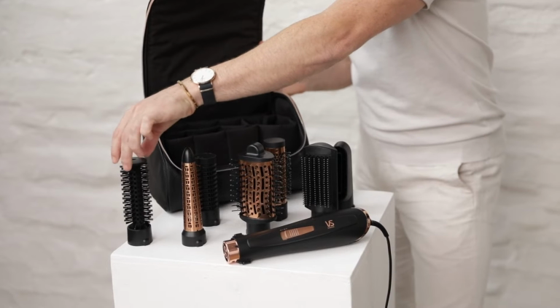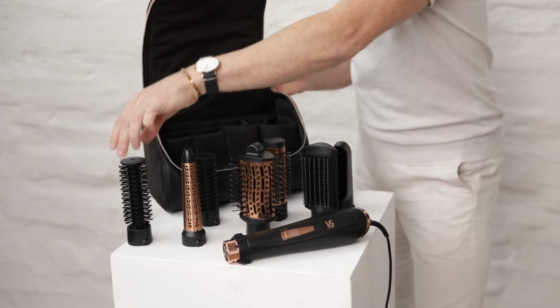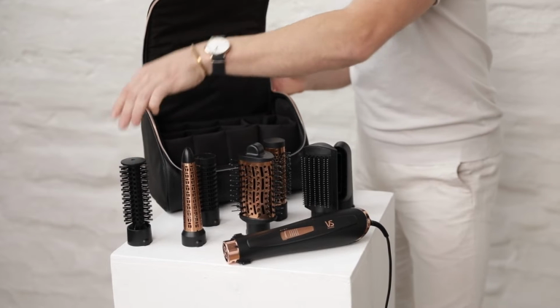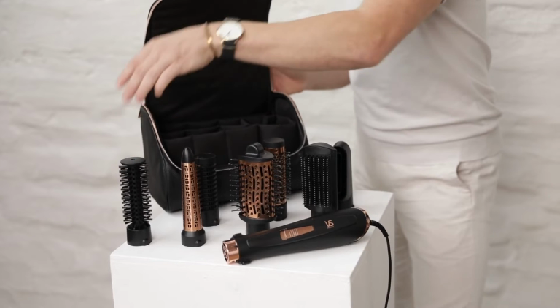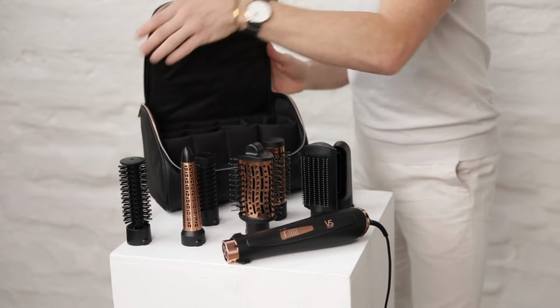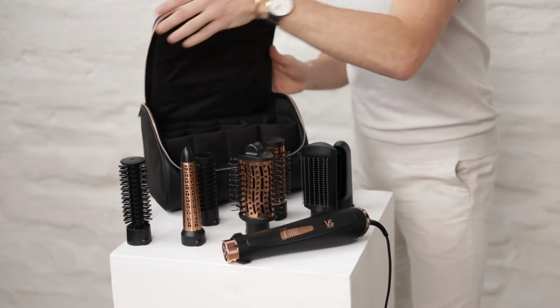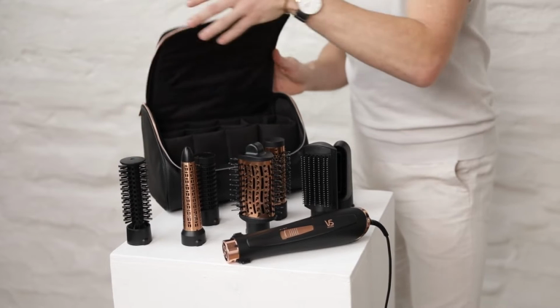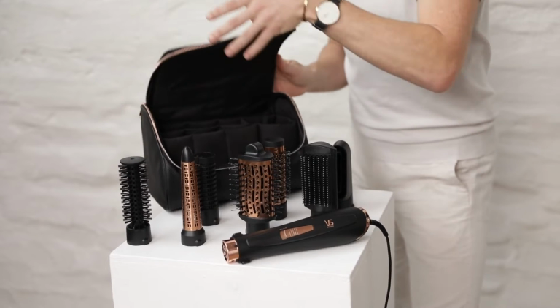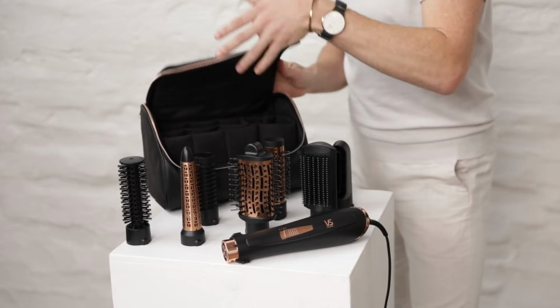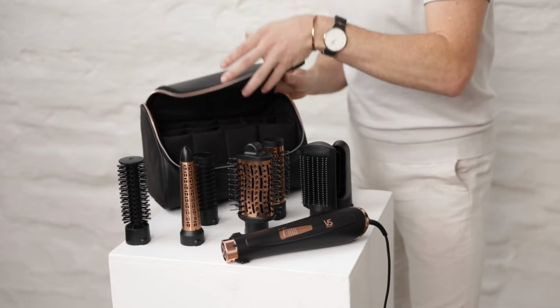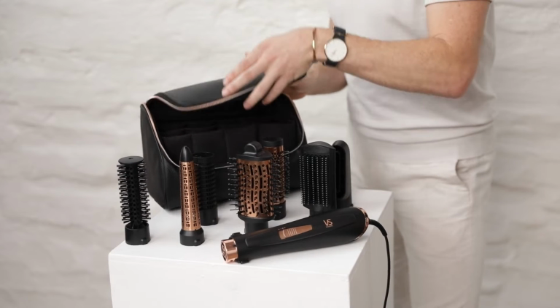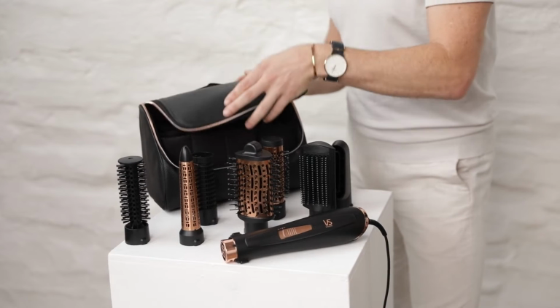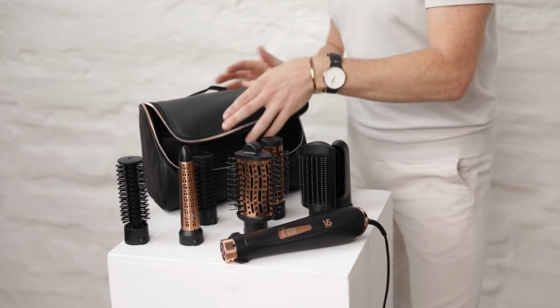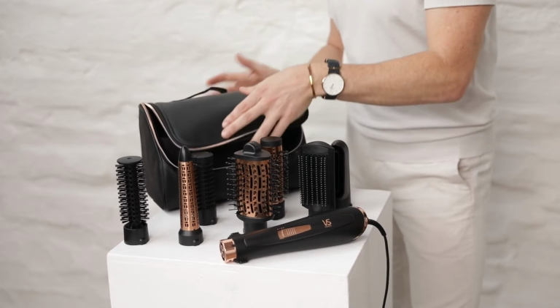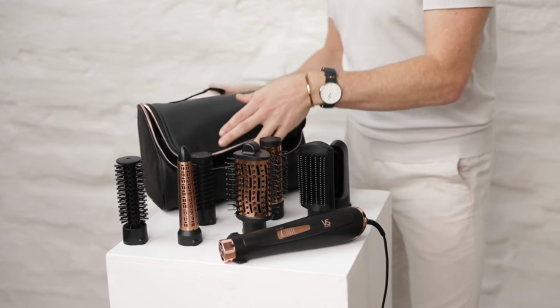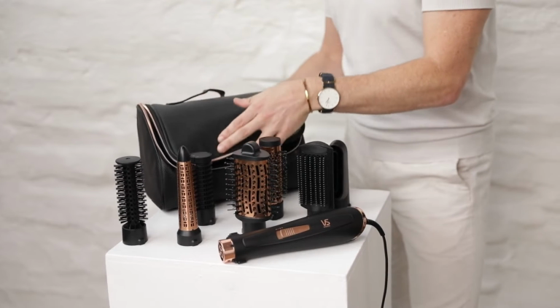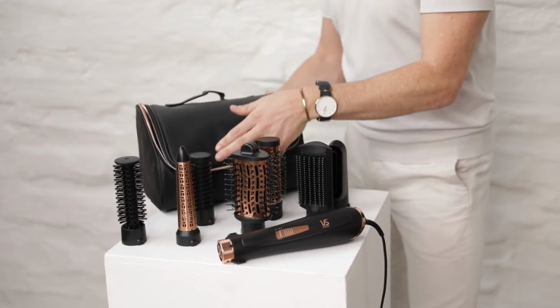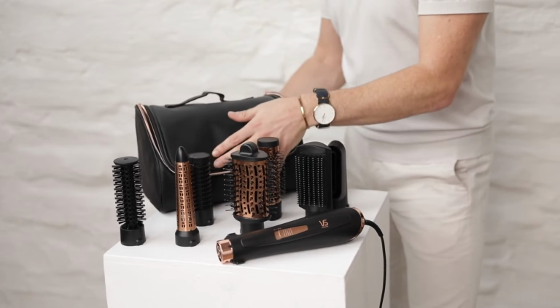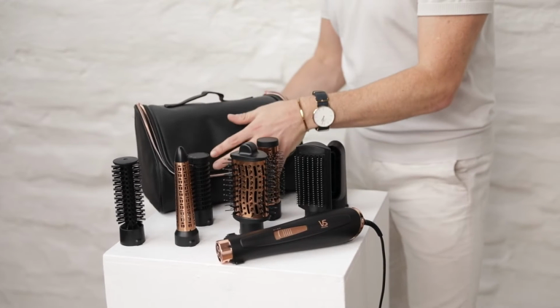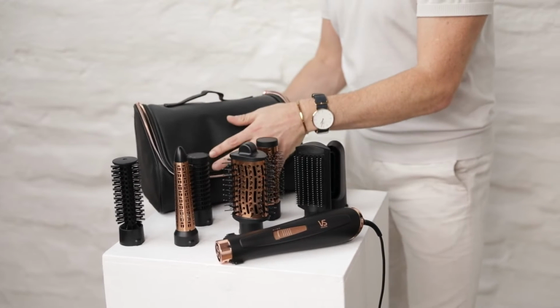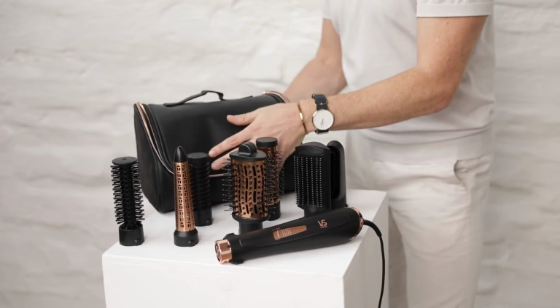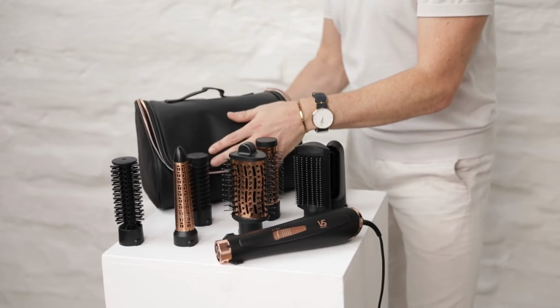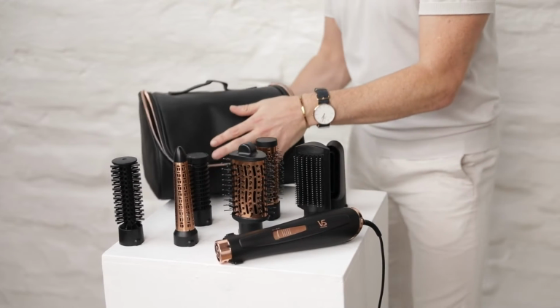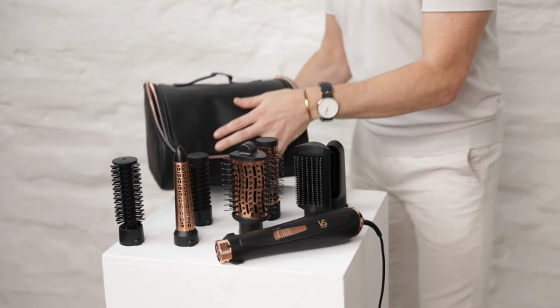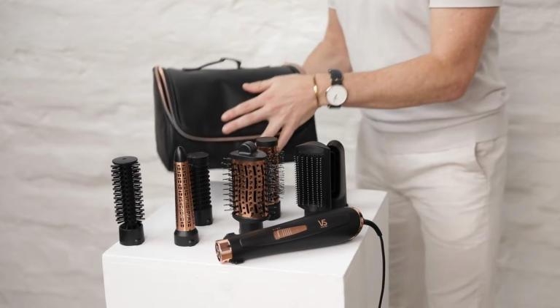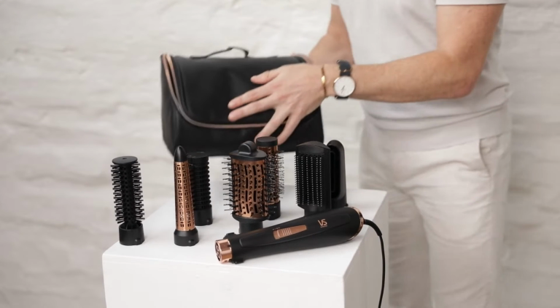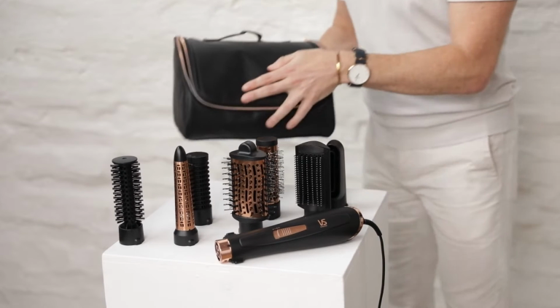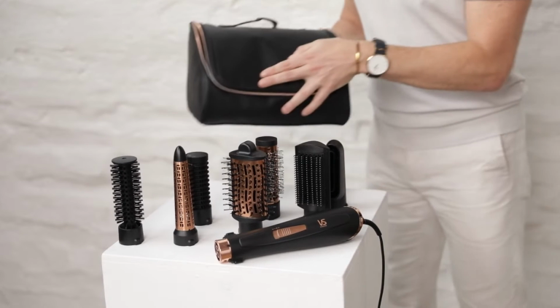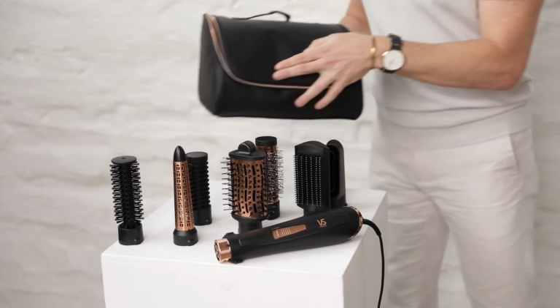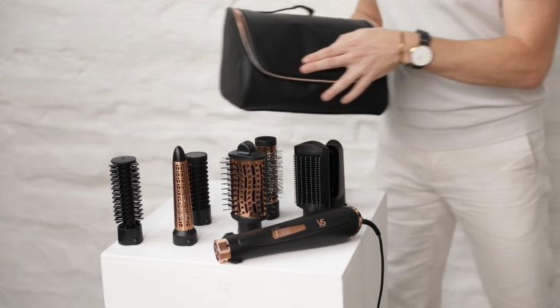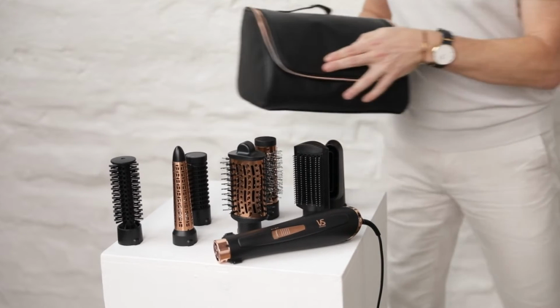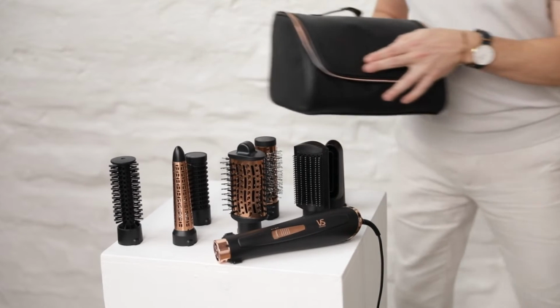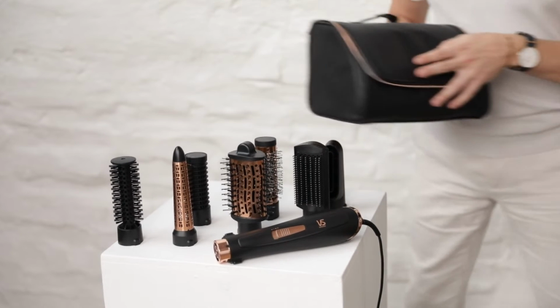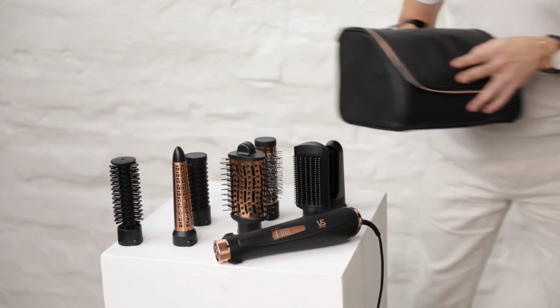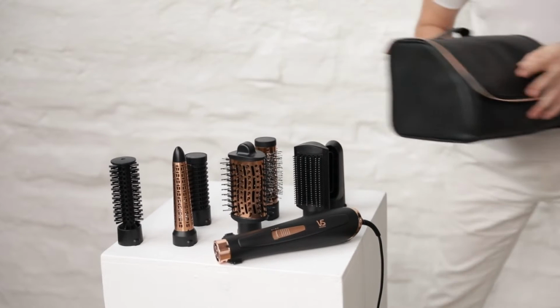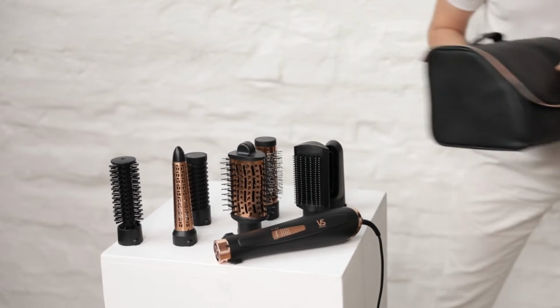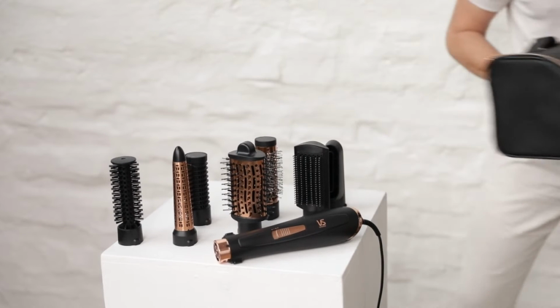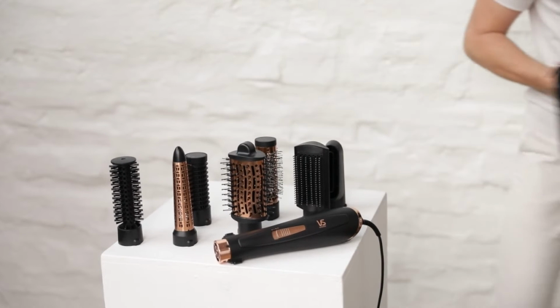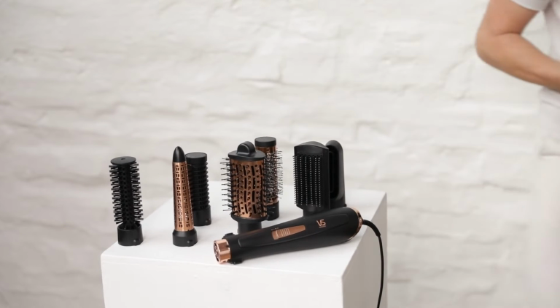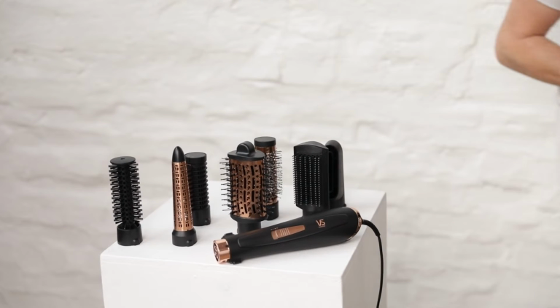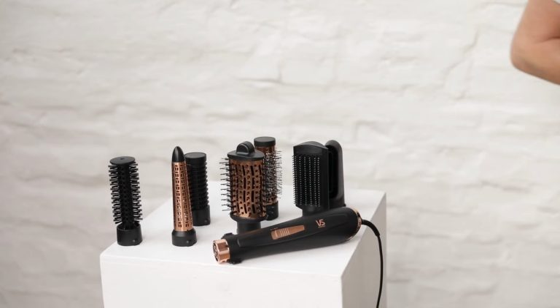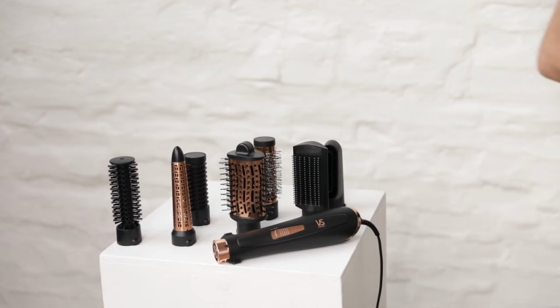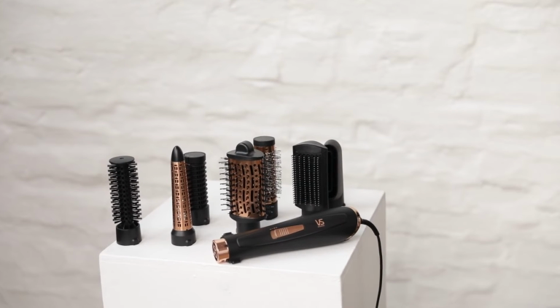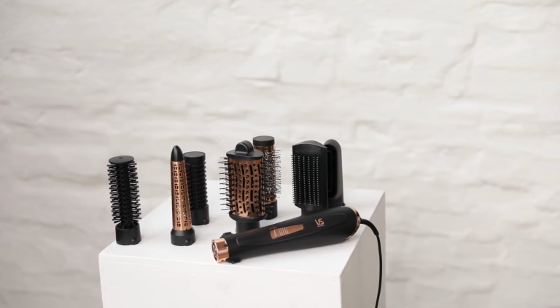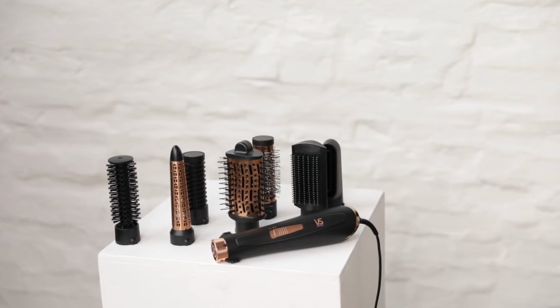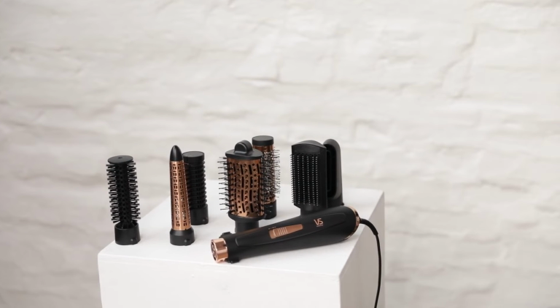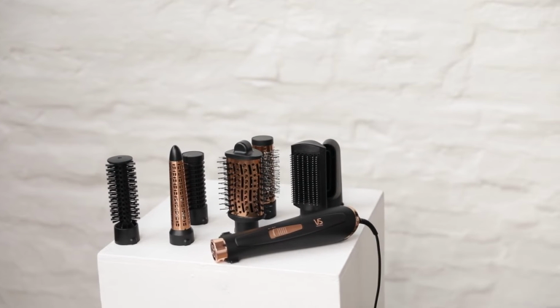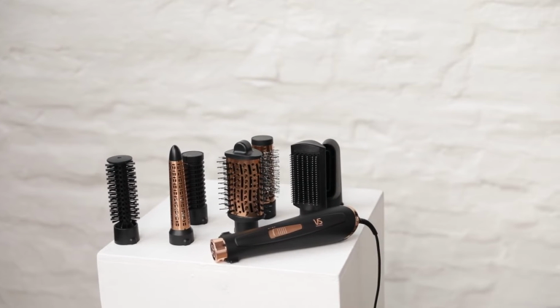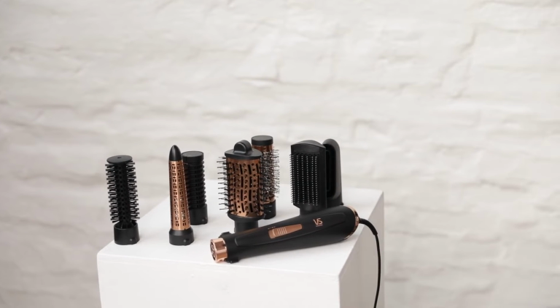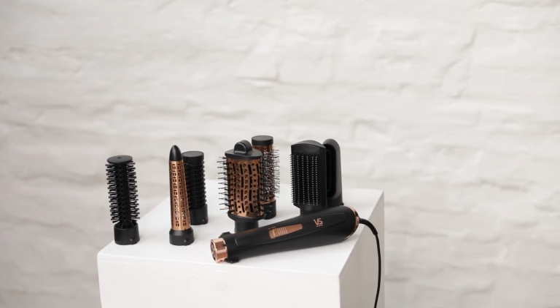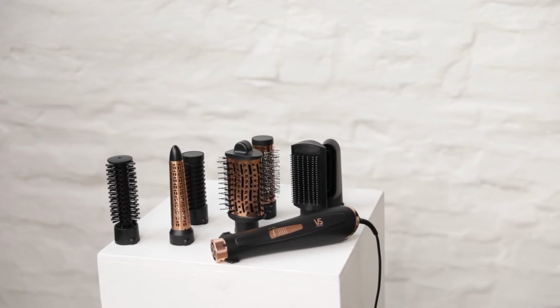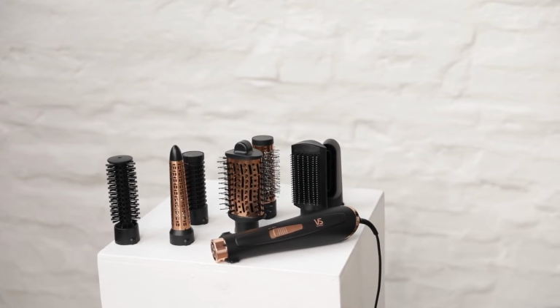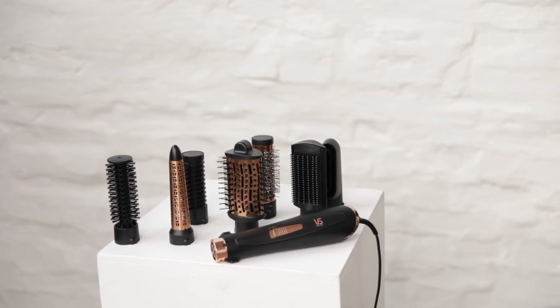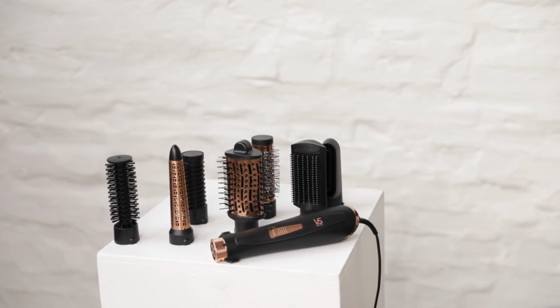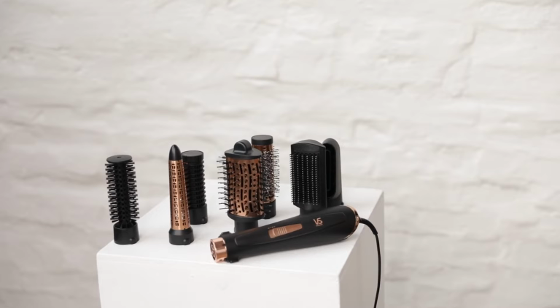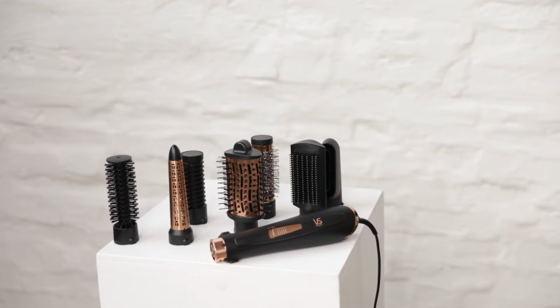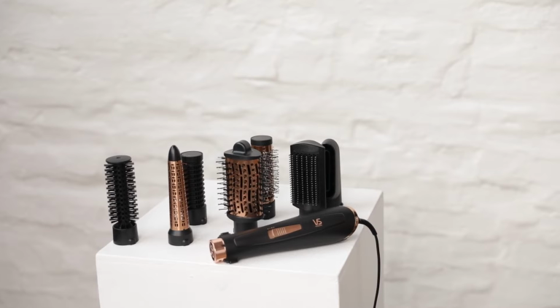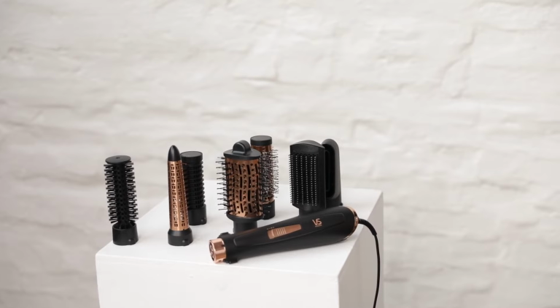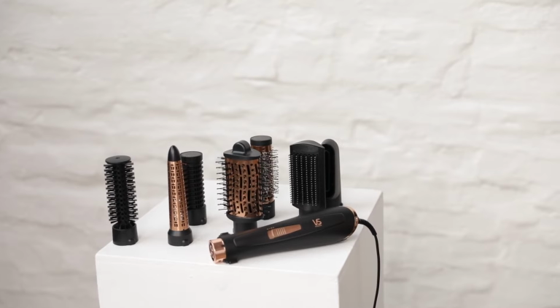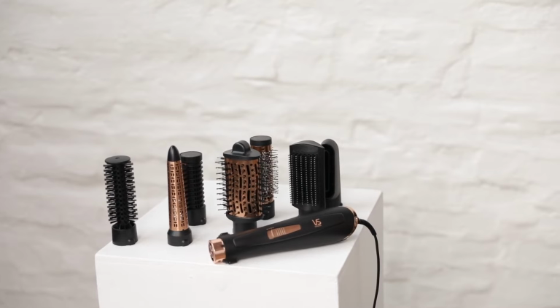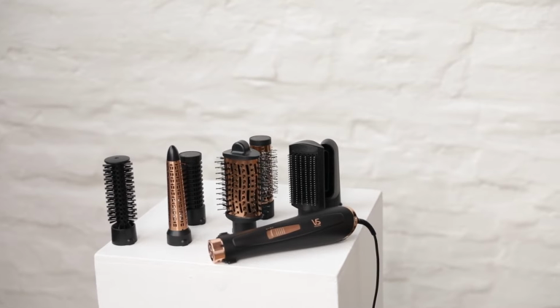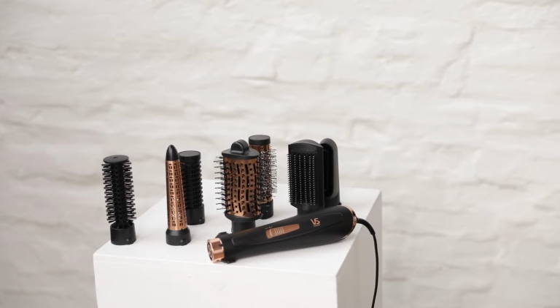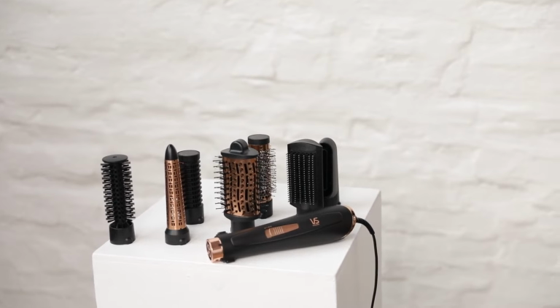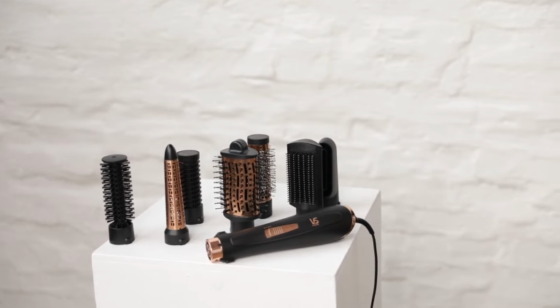It straightens, it dries, it smooths, it volumizes, texturizes, and shapes with some curl.